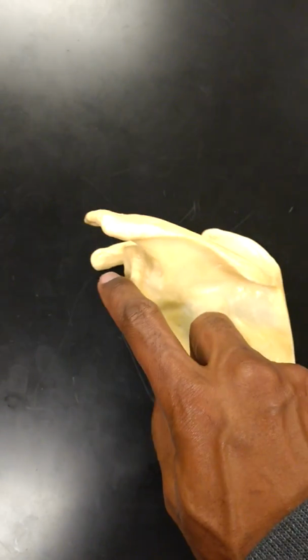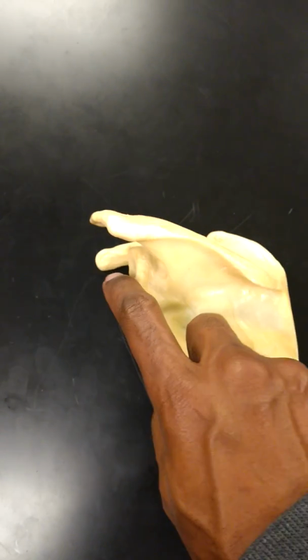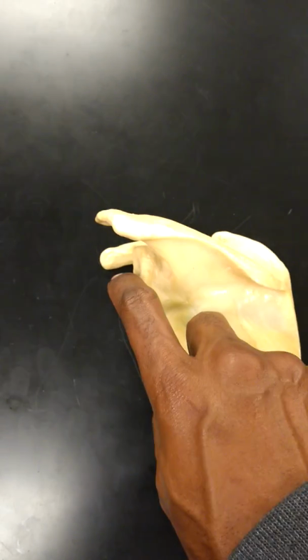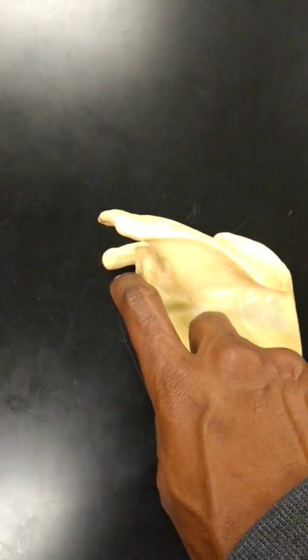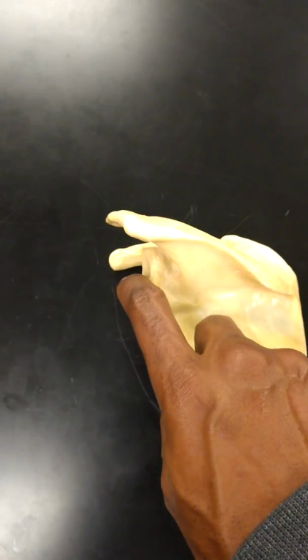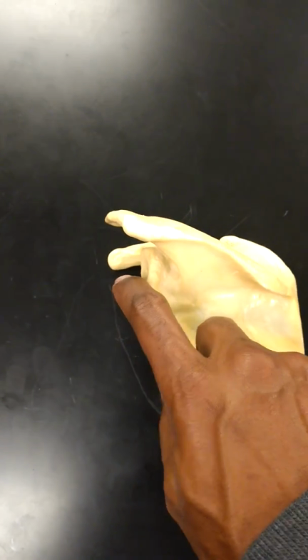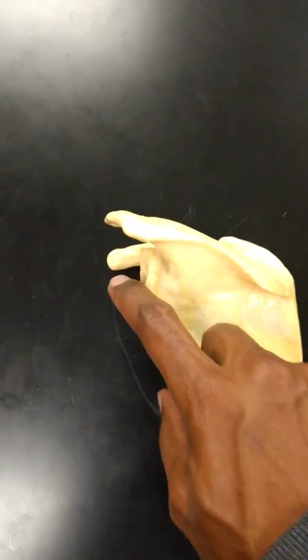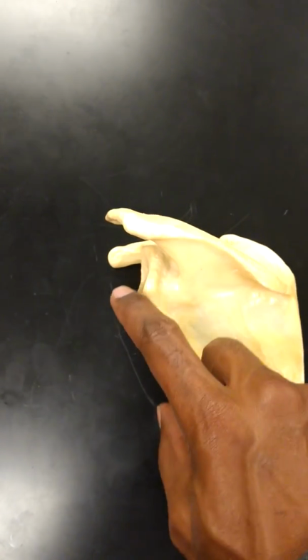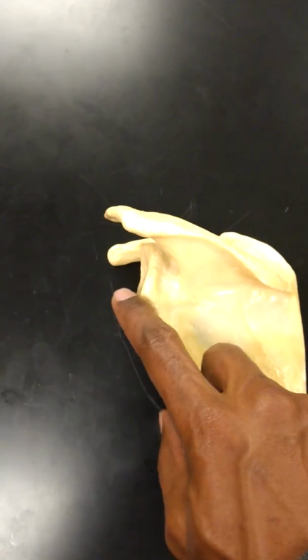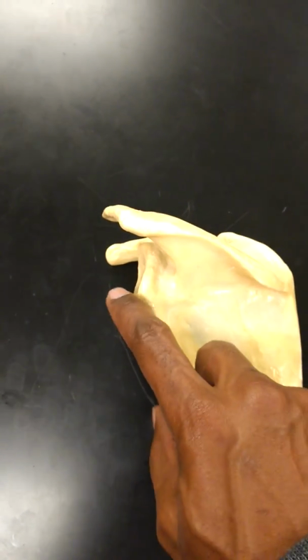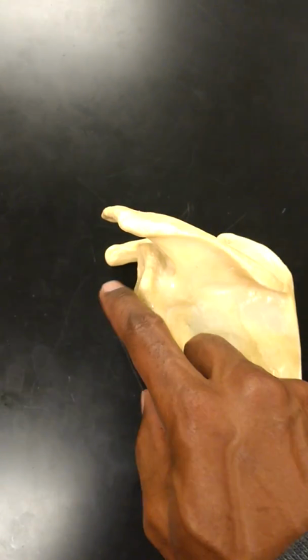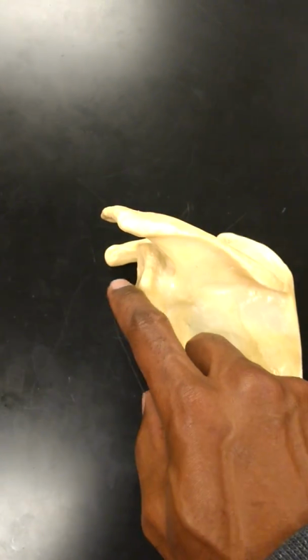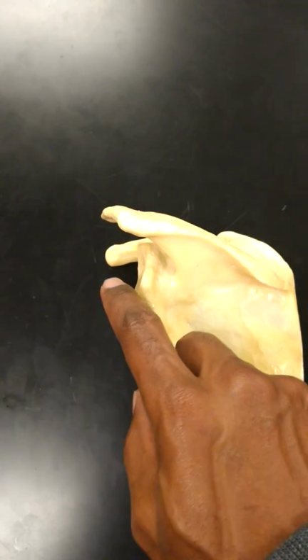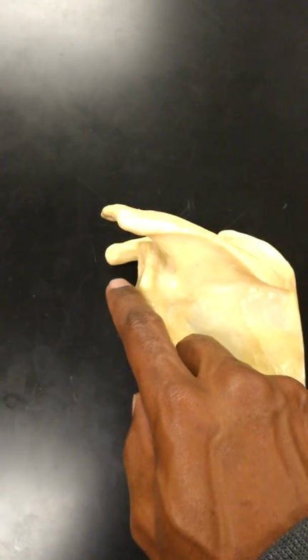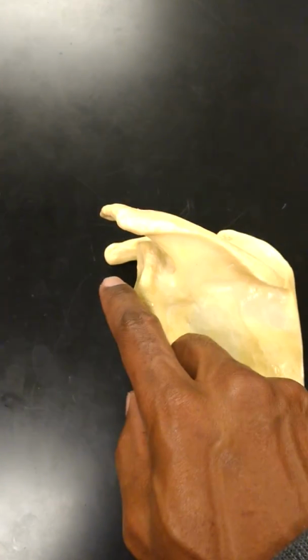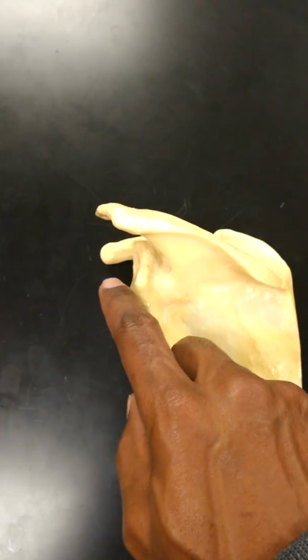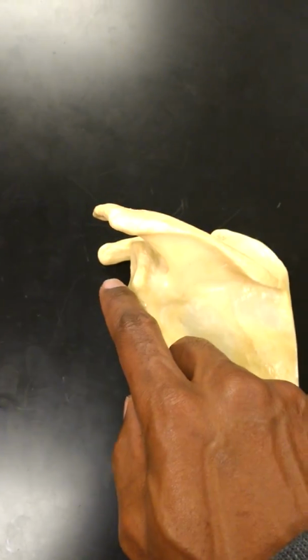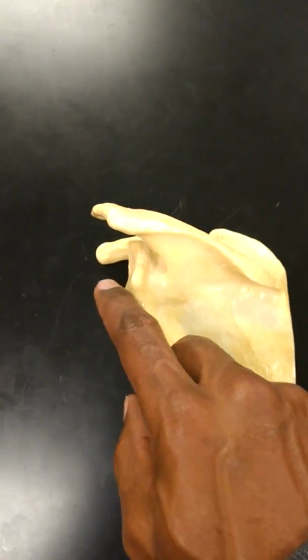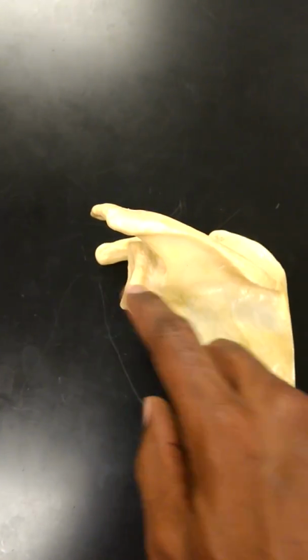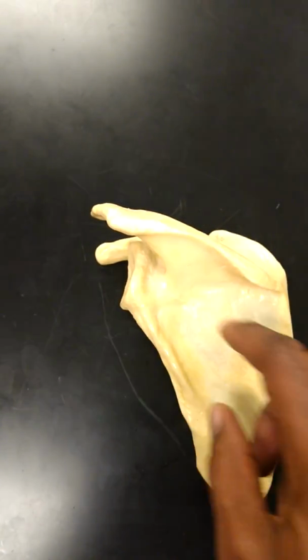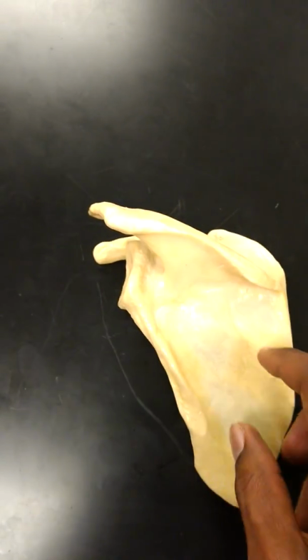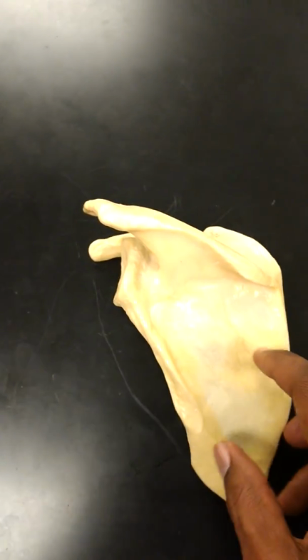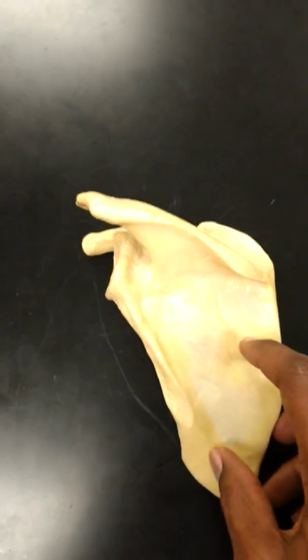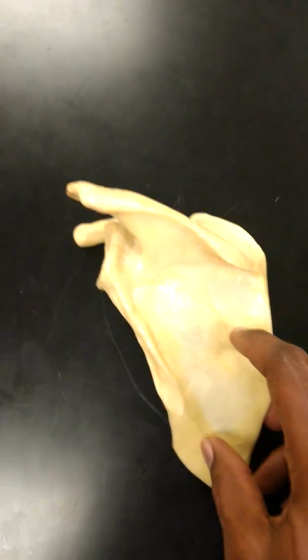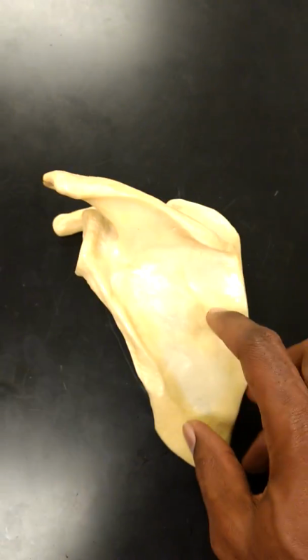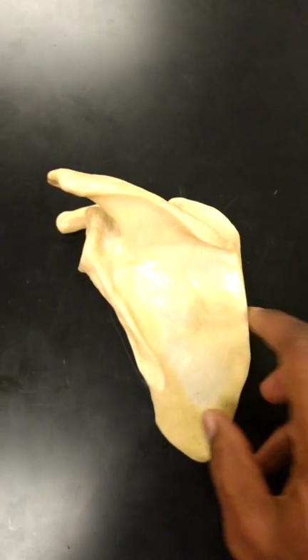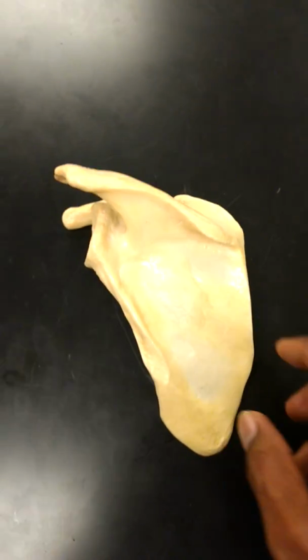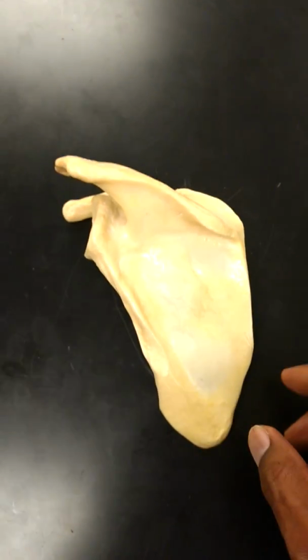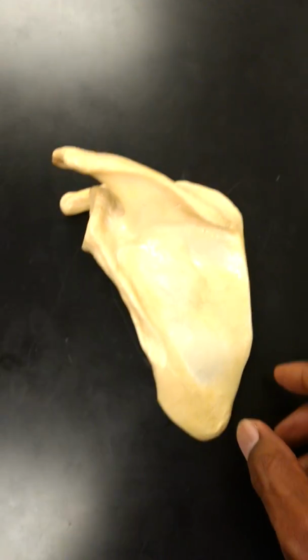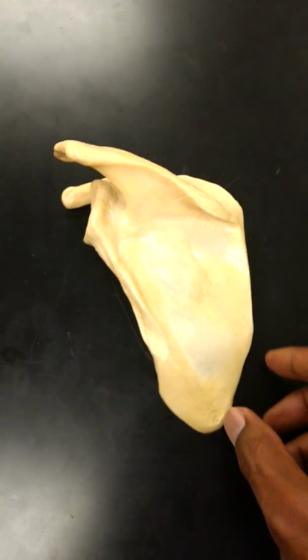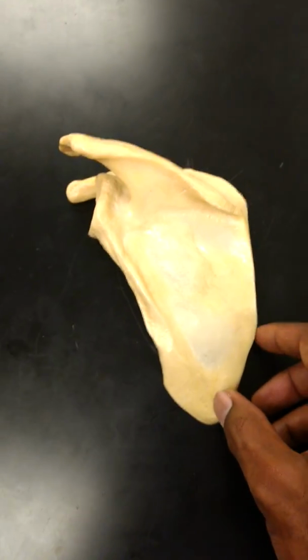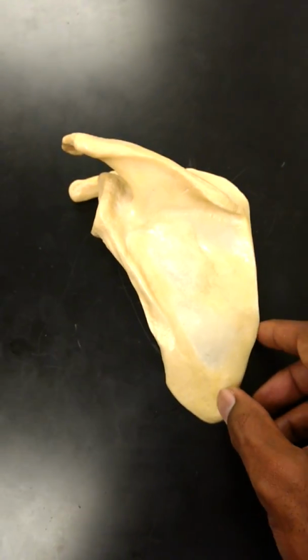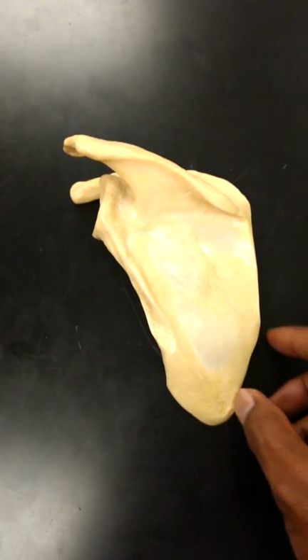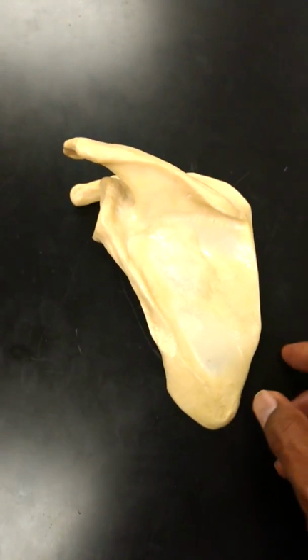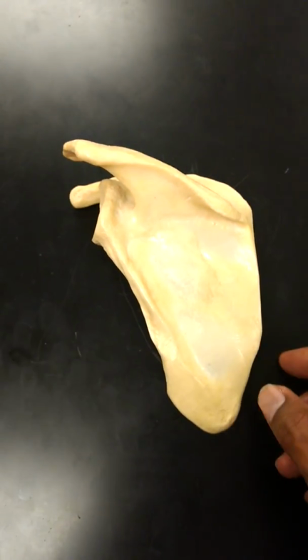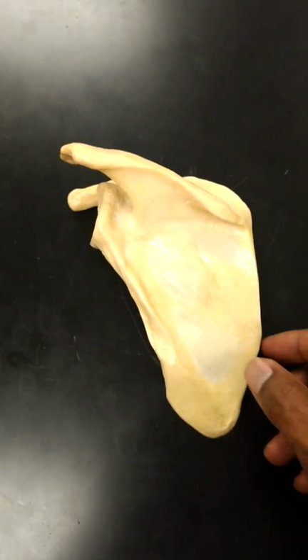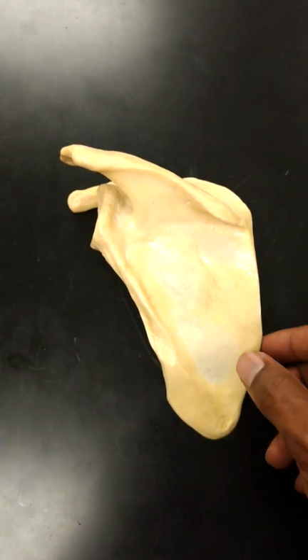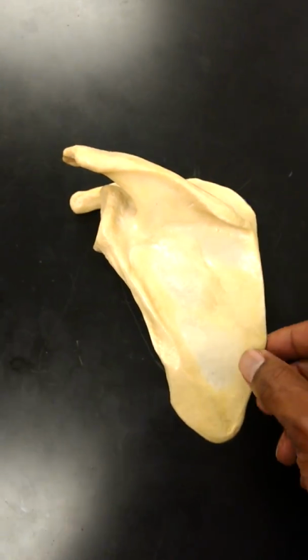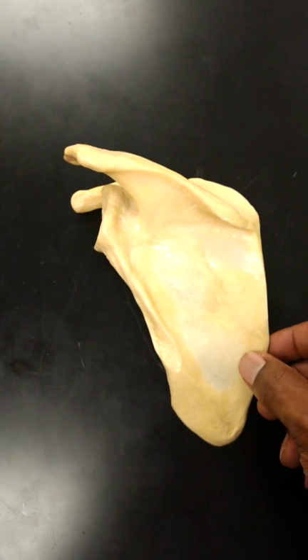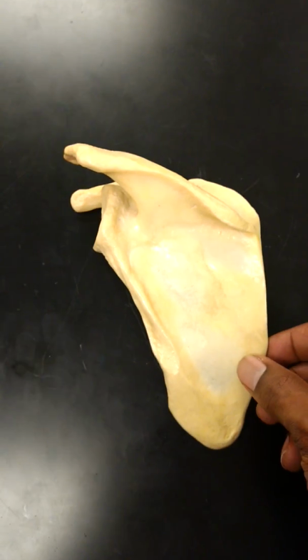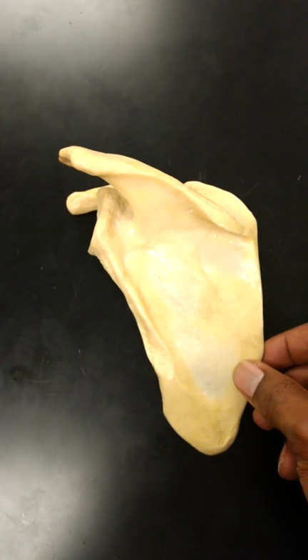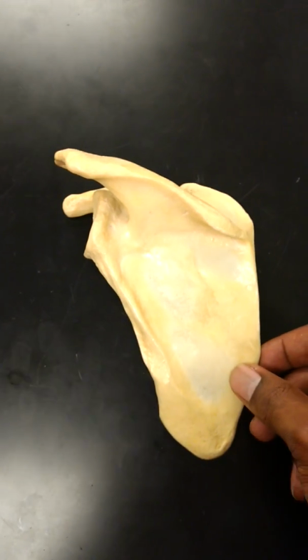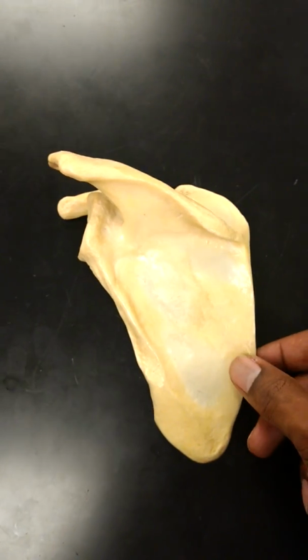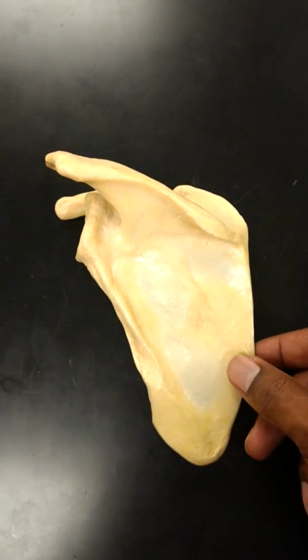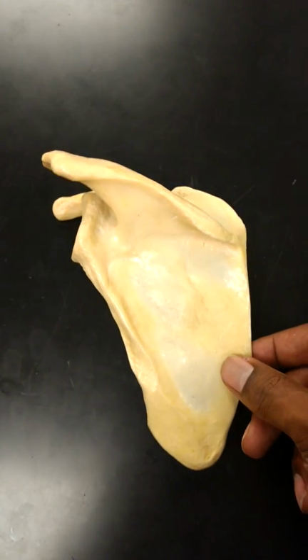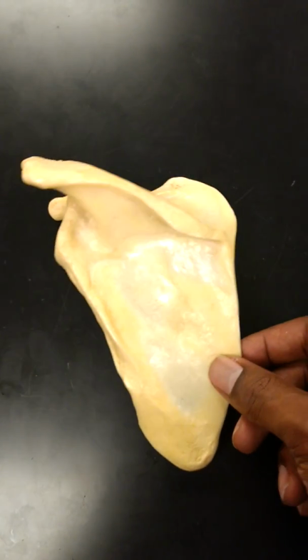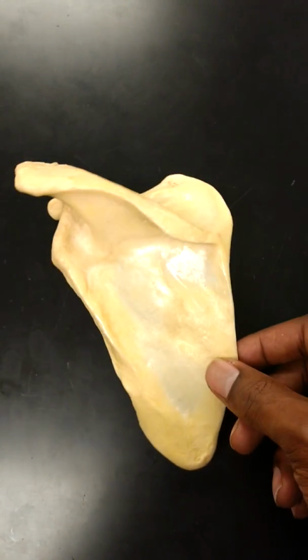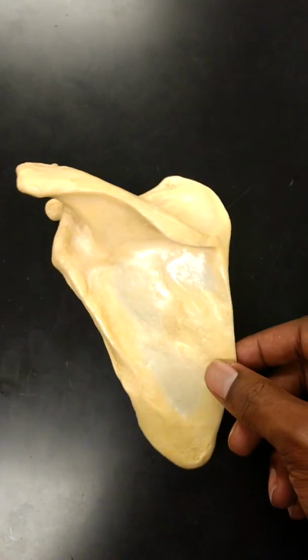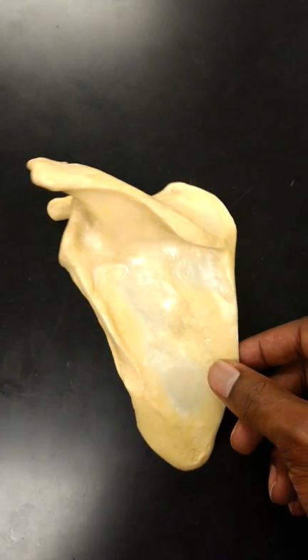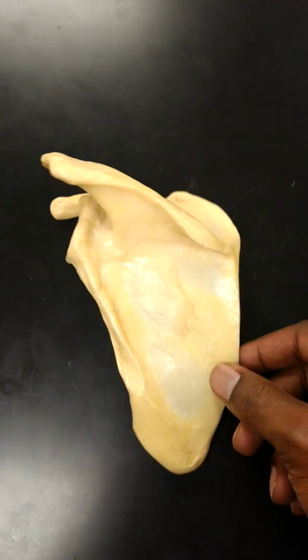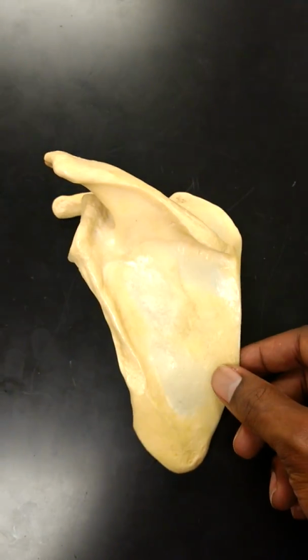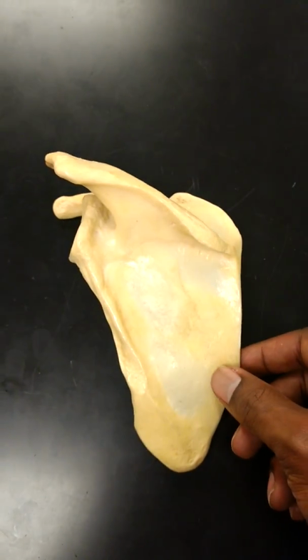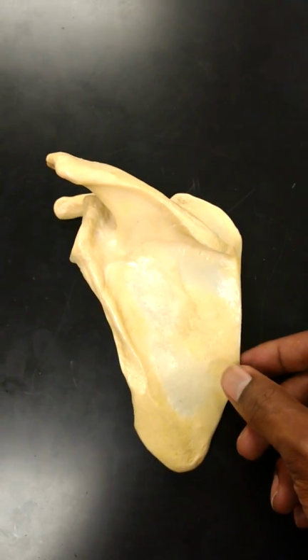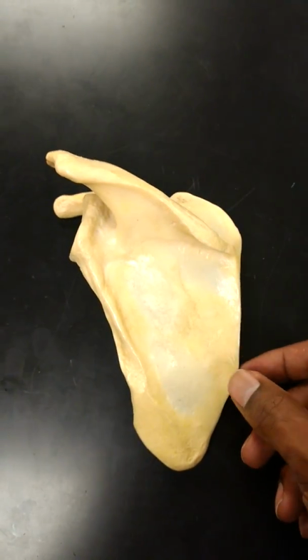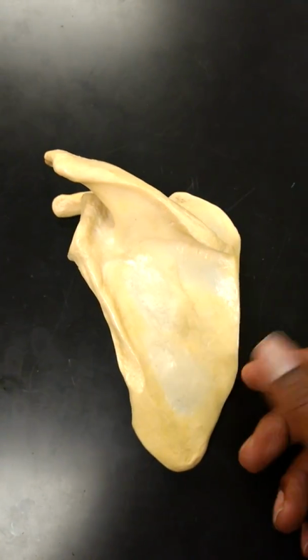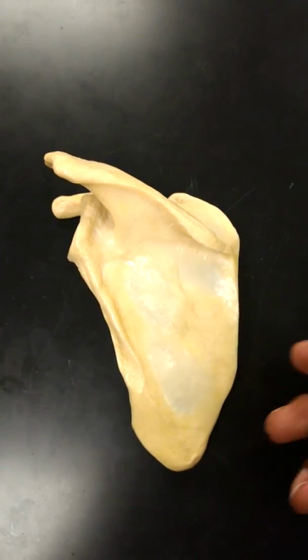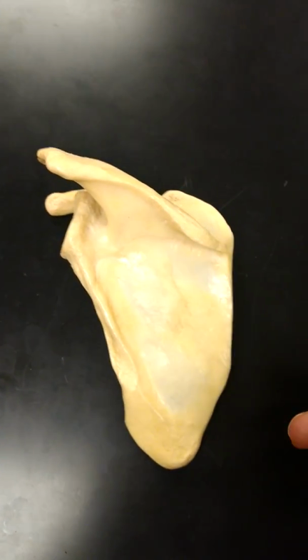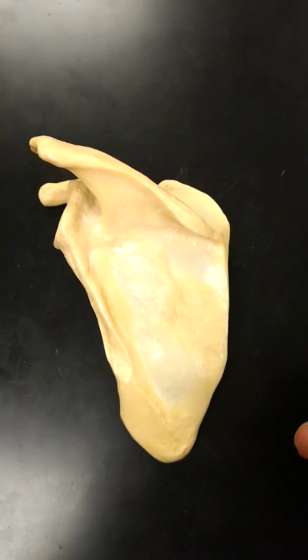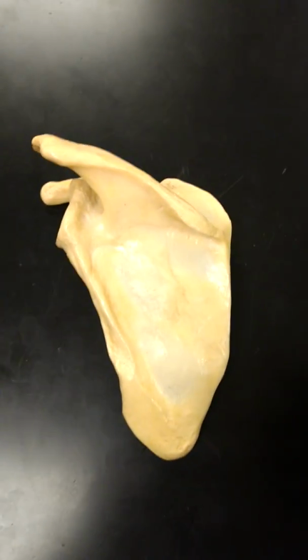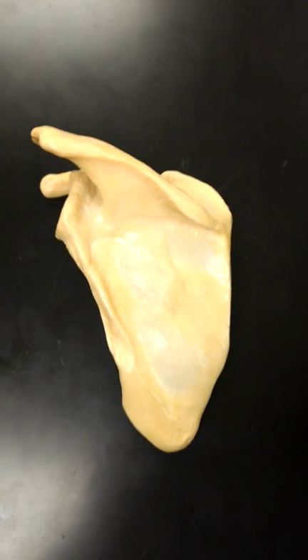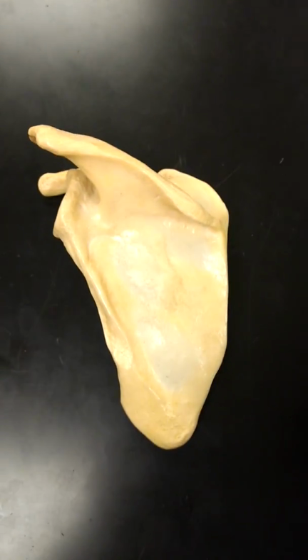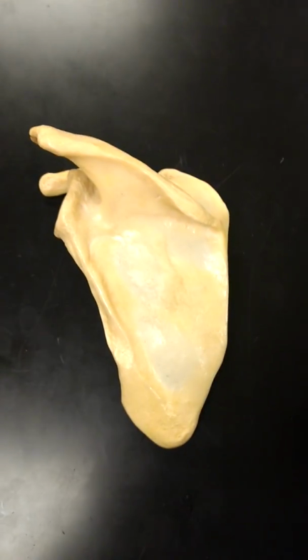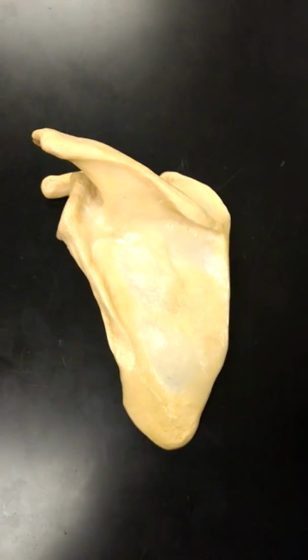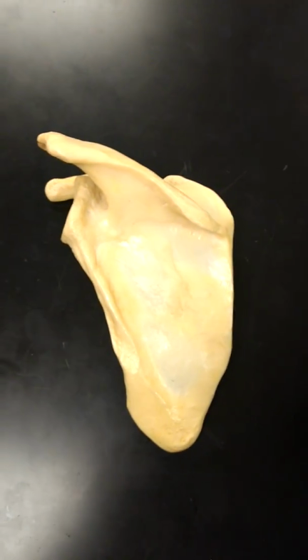Yeah, I know you're probably saying Men in Black 4 — is that a real movie? Hey, I'm just starting a rumor. Anyway, so this is your scapula.